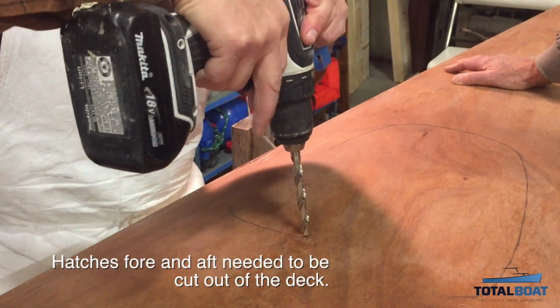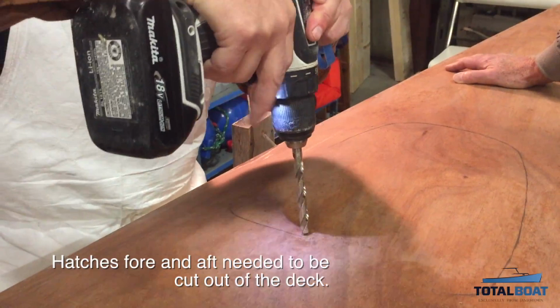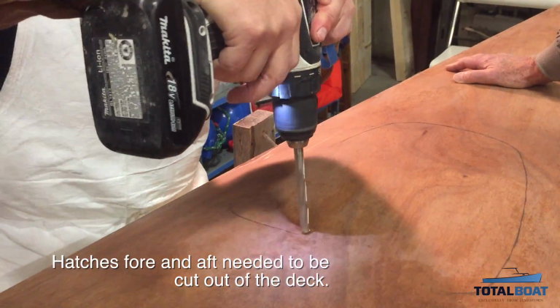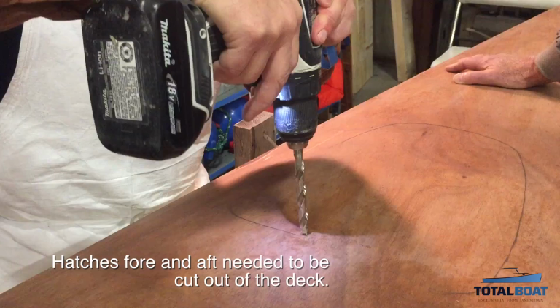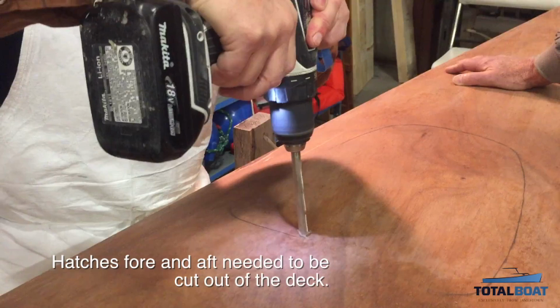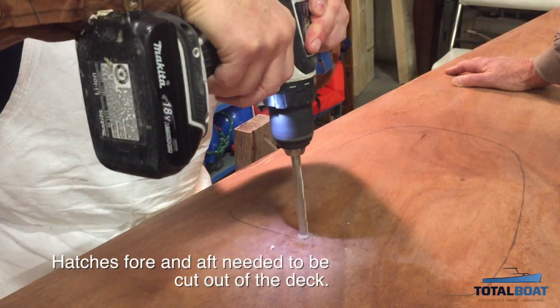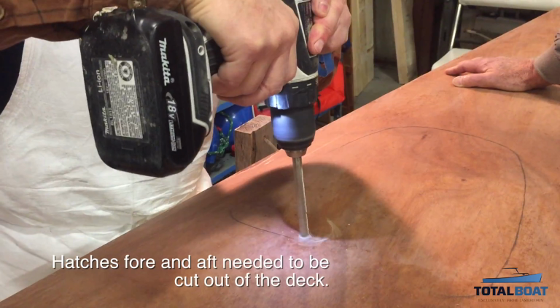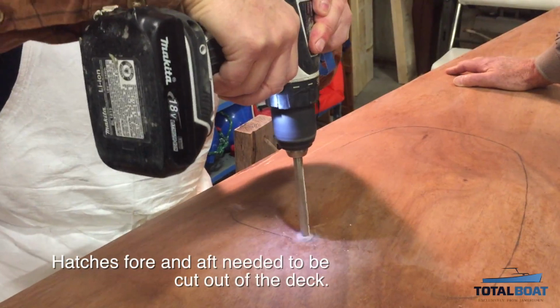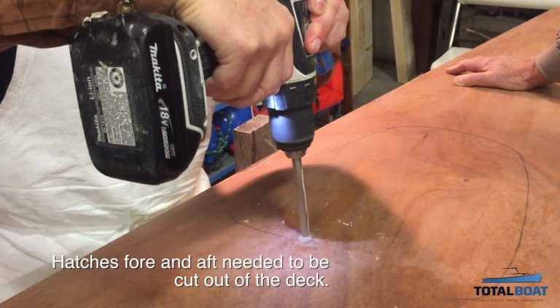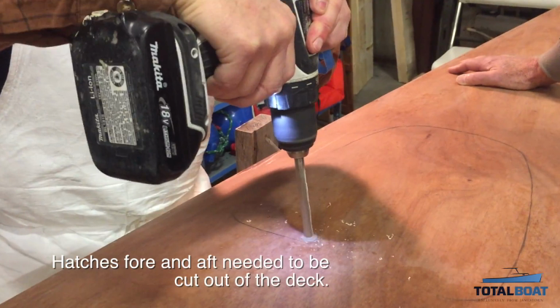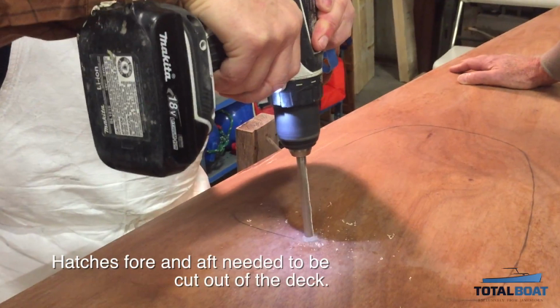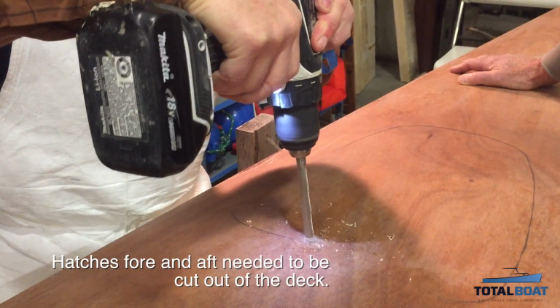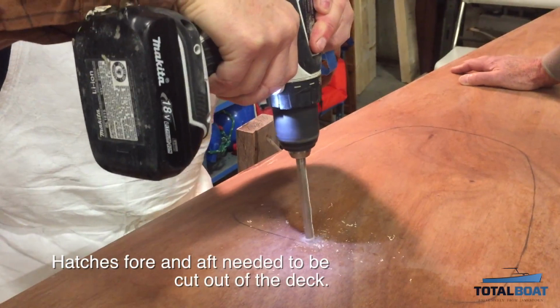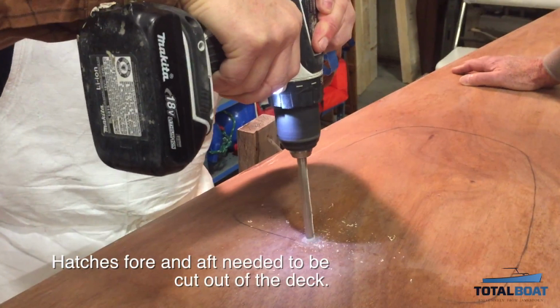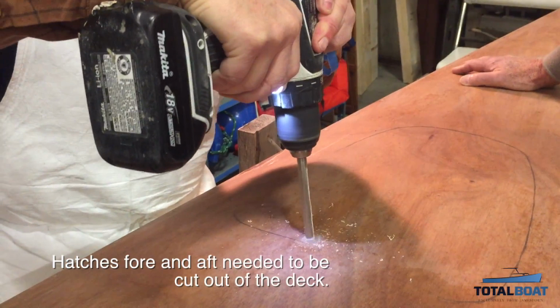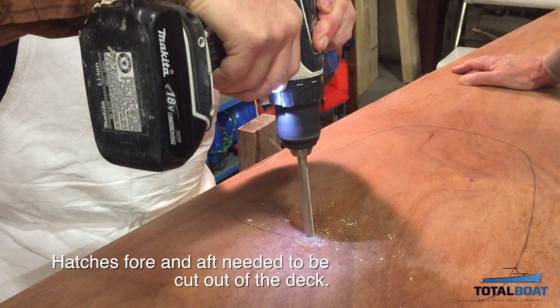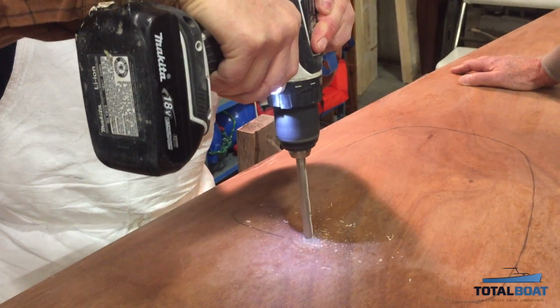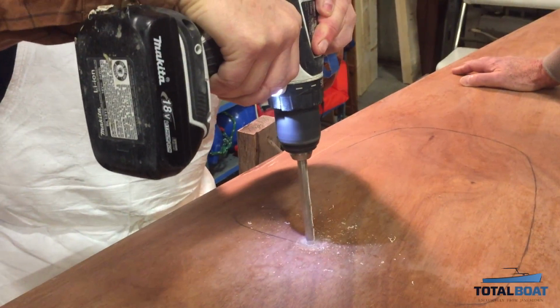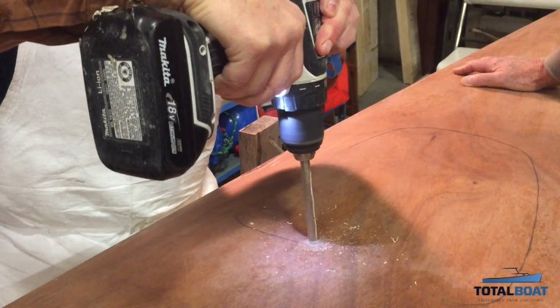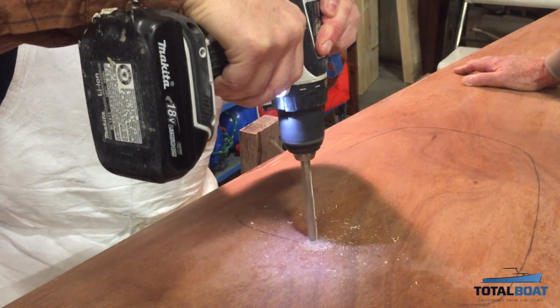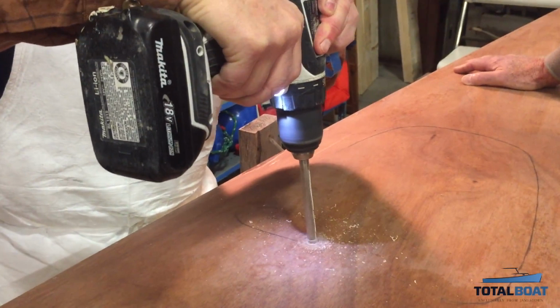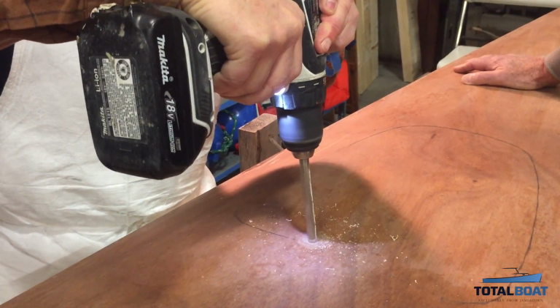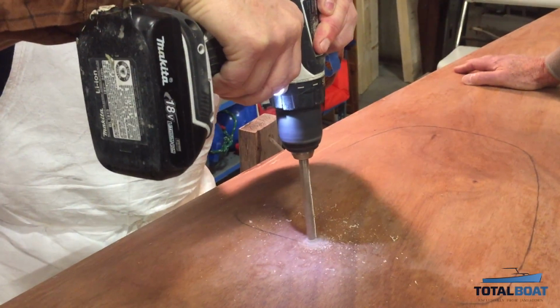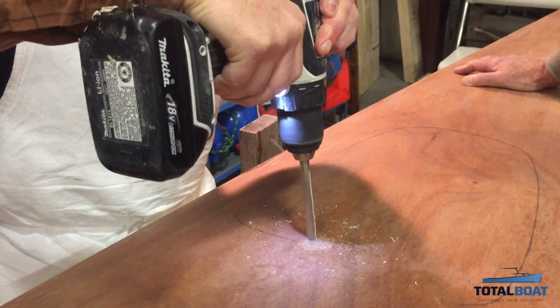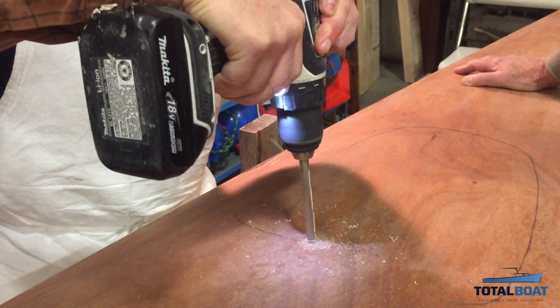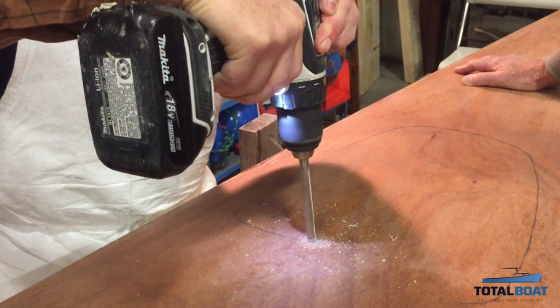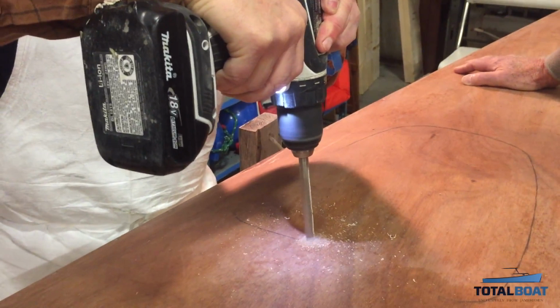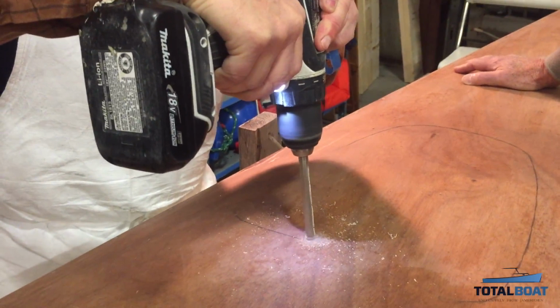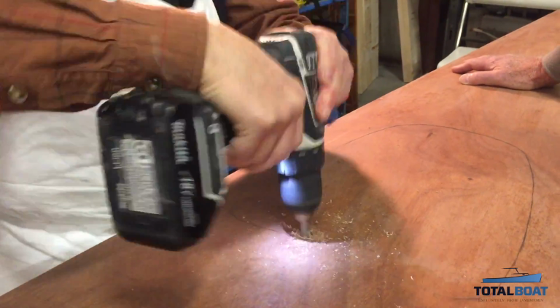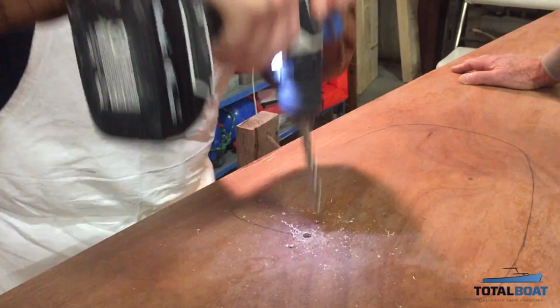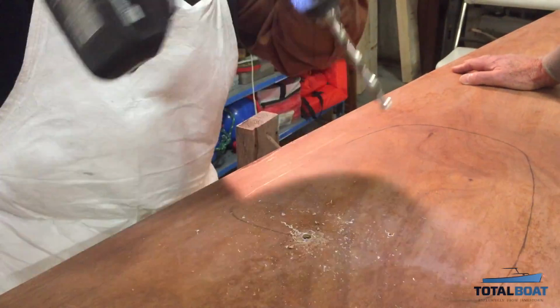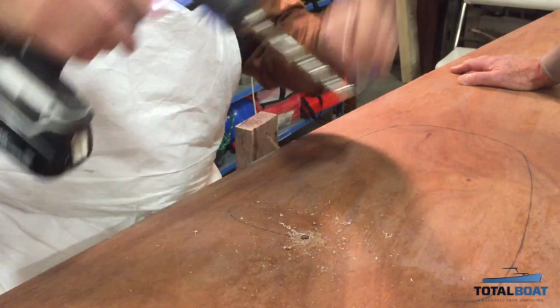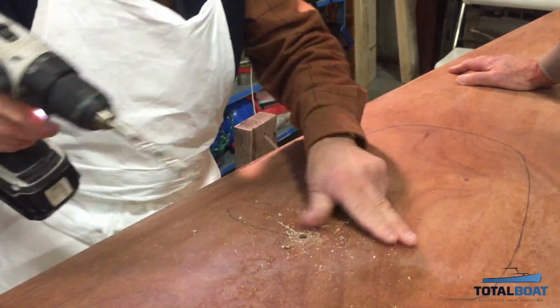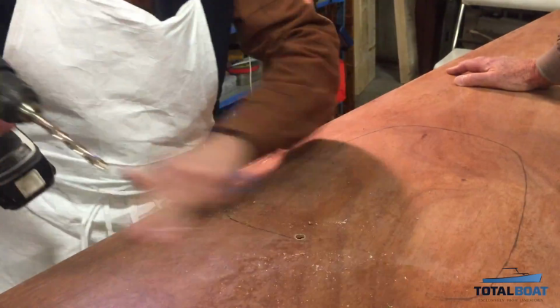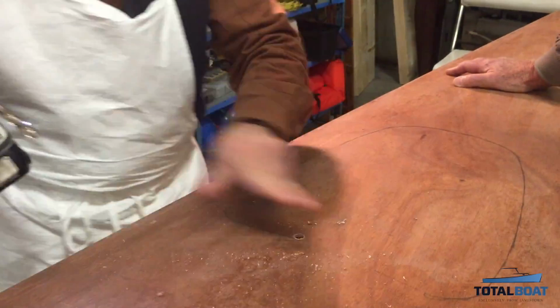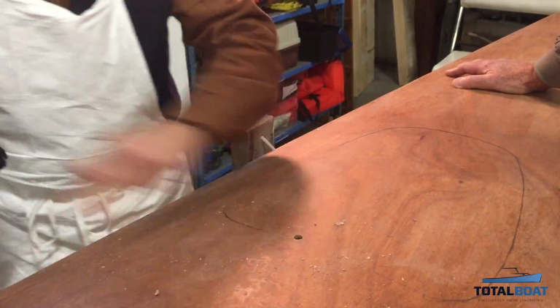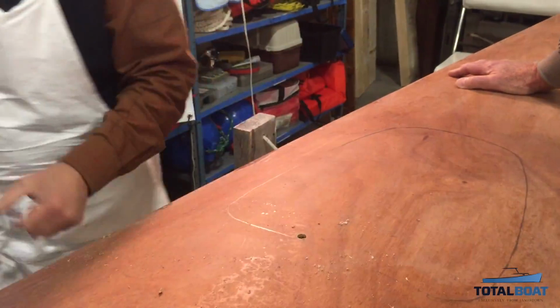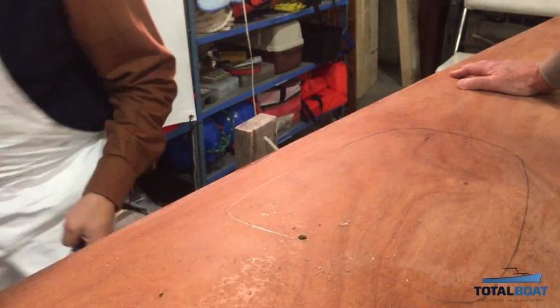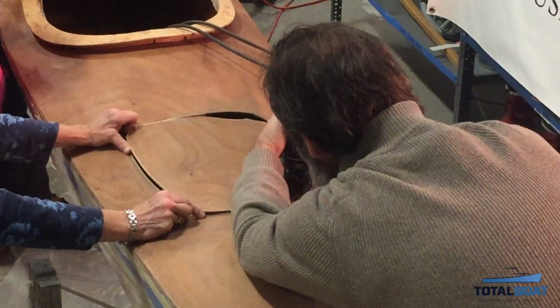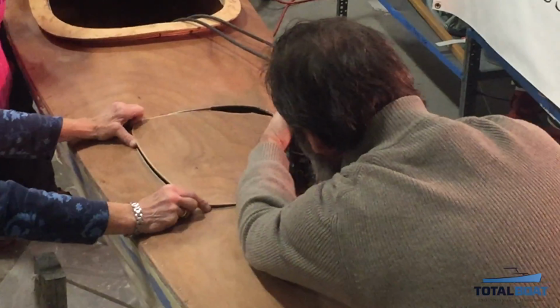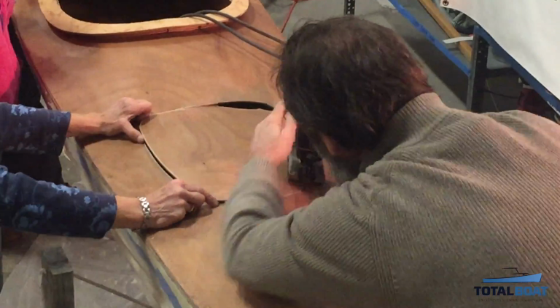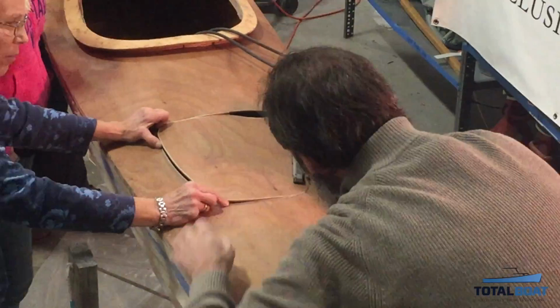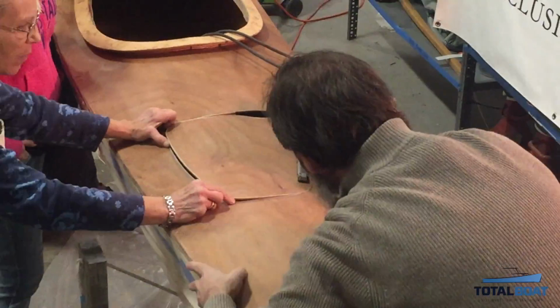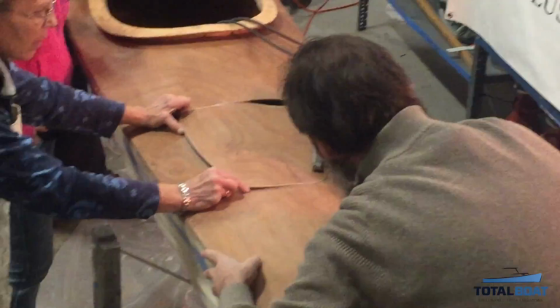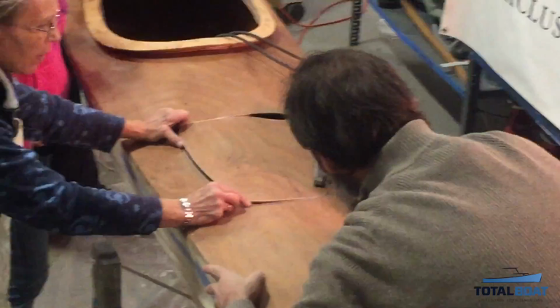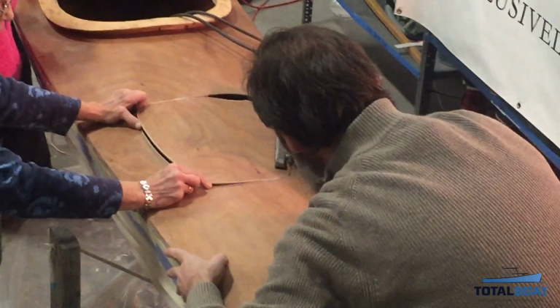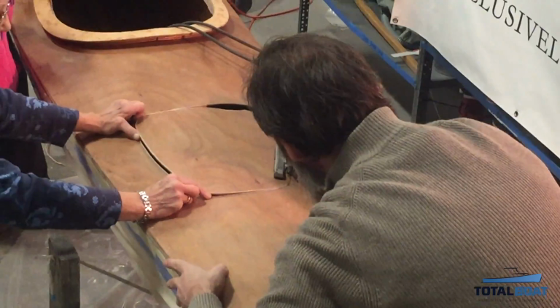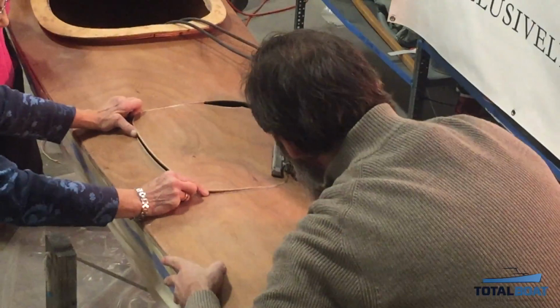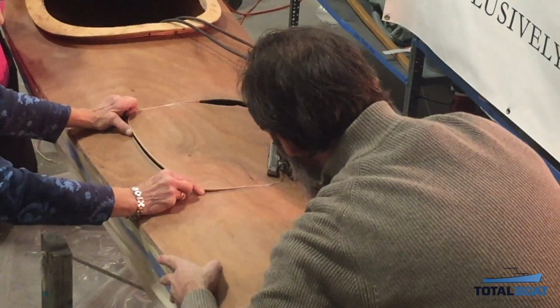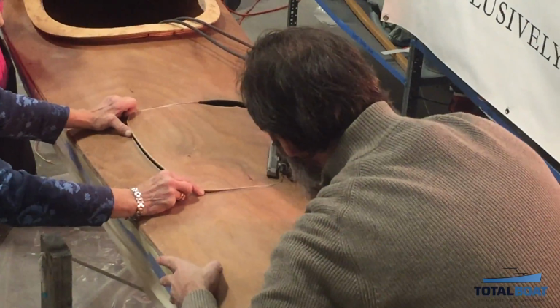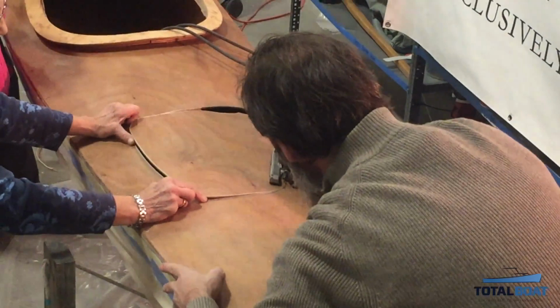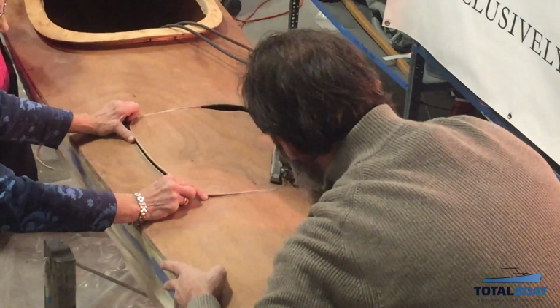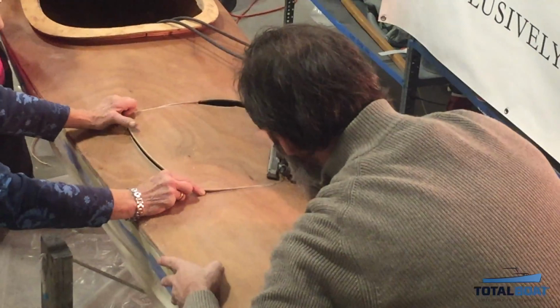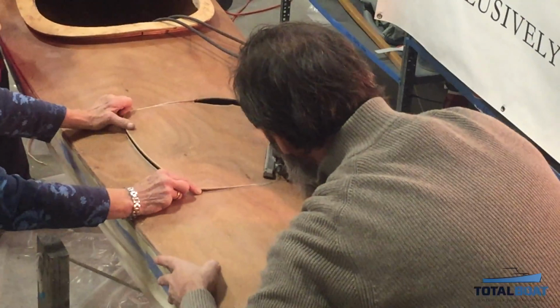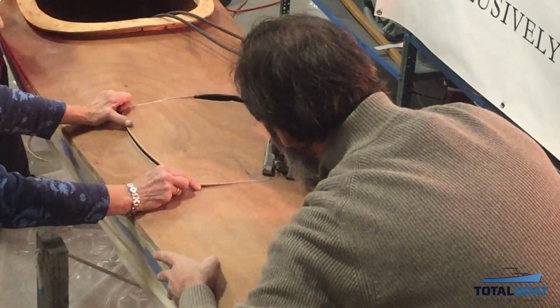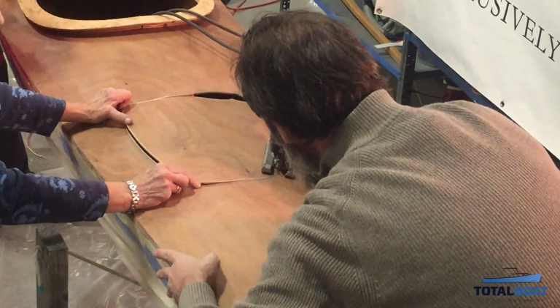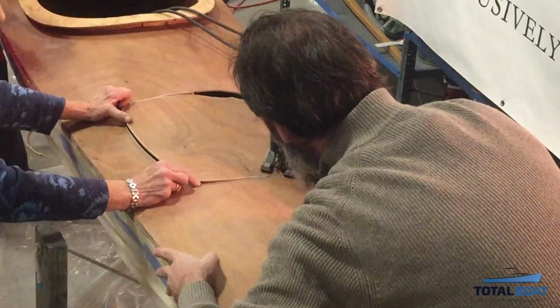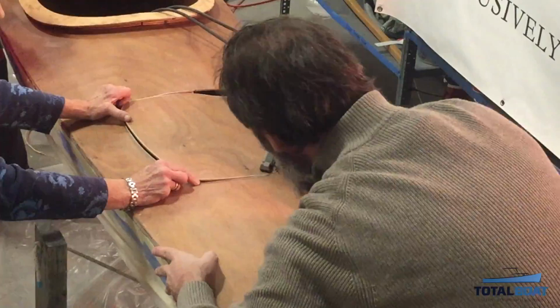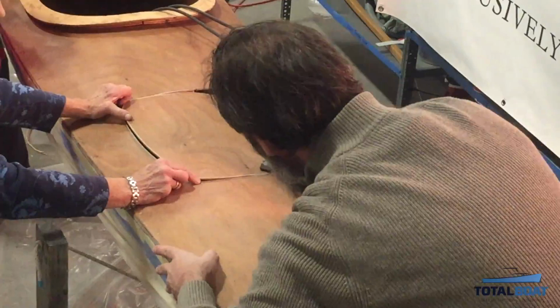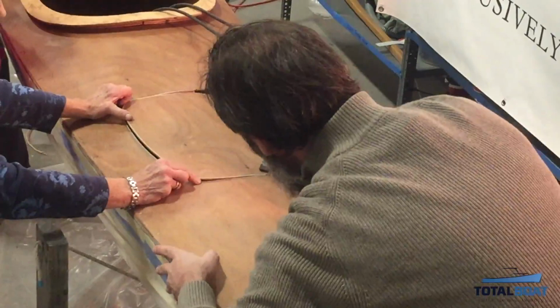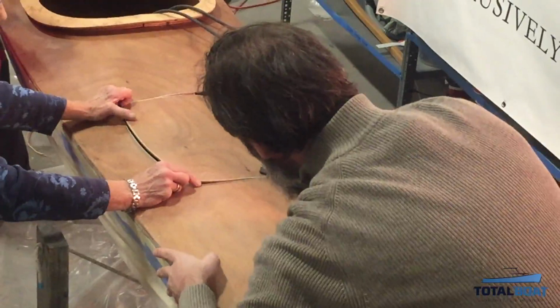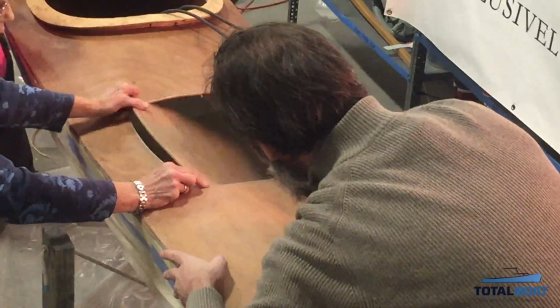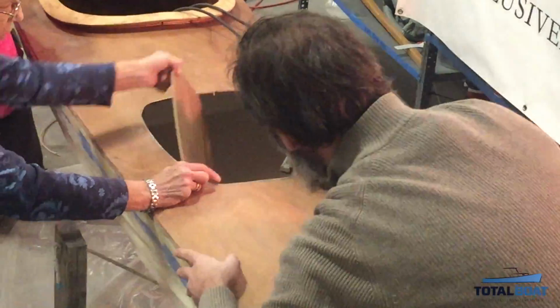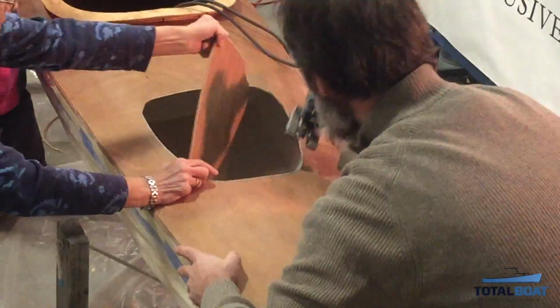The hatches will provide great storage and because we painted these areas with Total Boats Total Bilge epoxy paint, they are bright and clean.